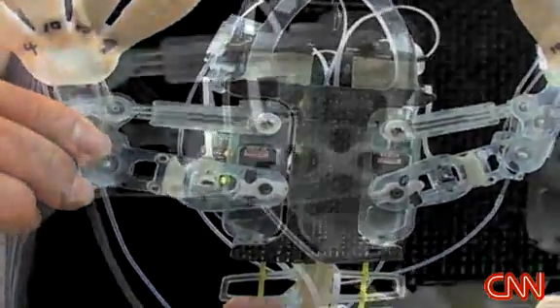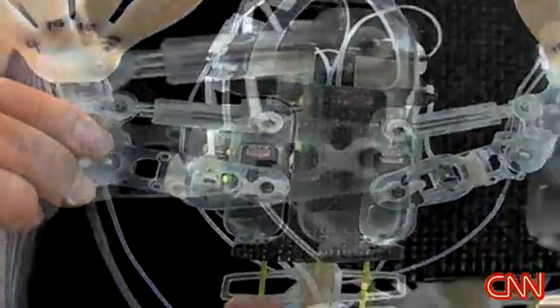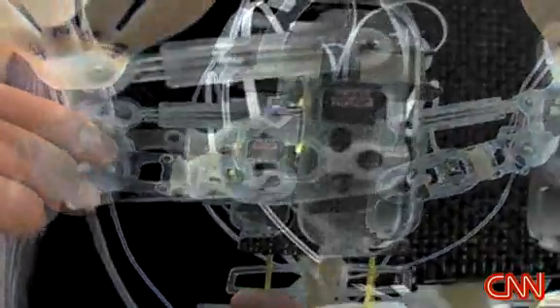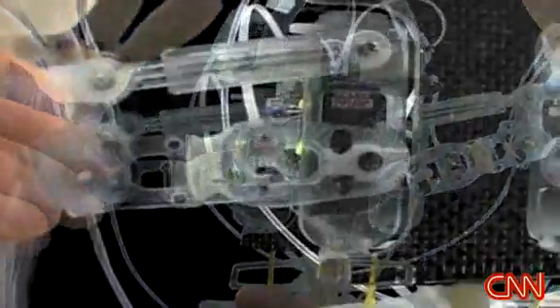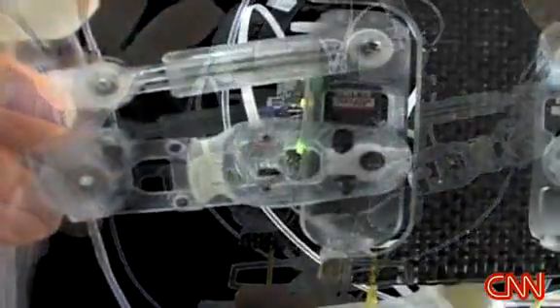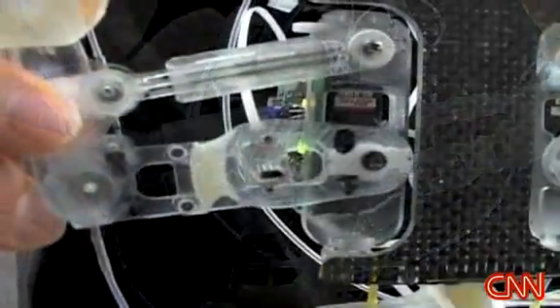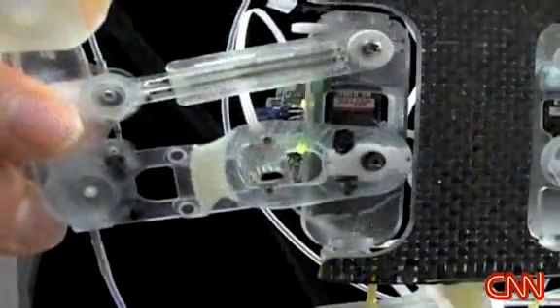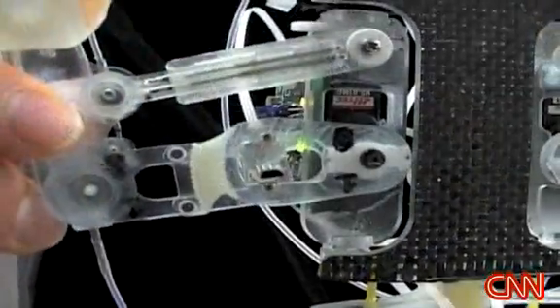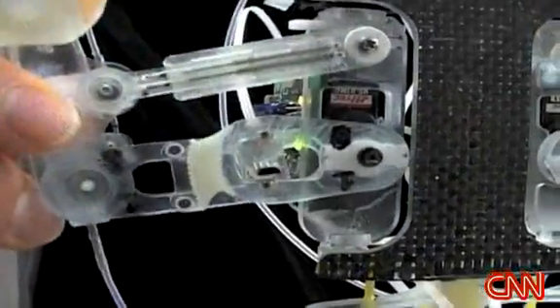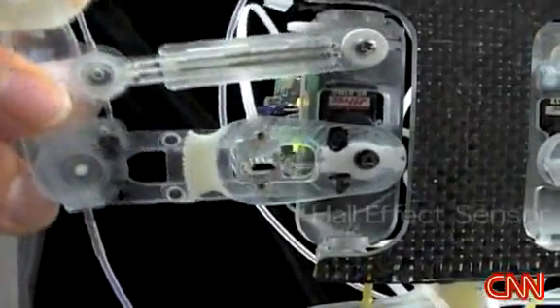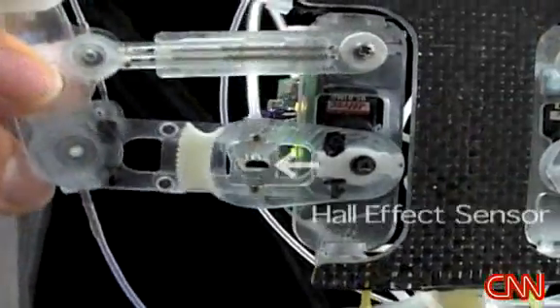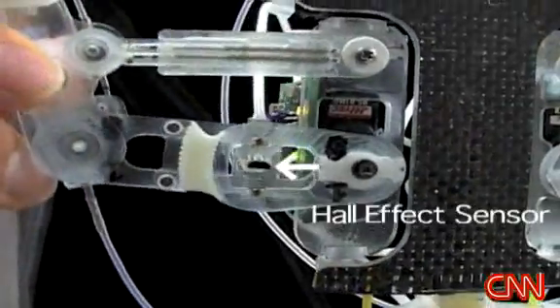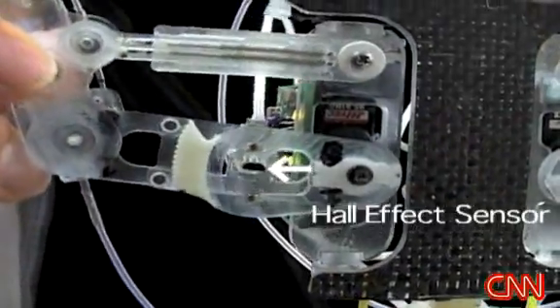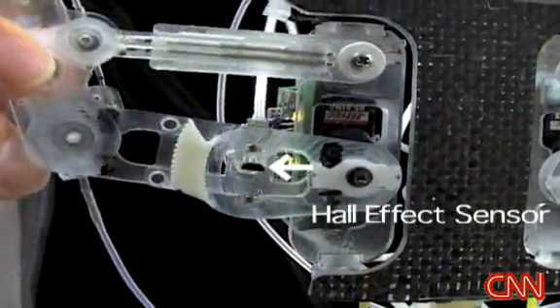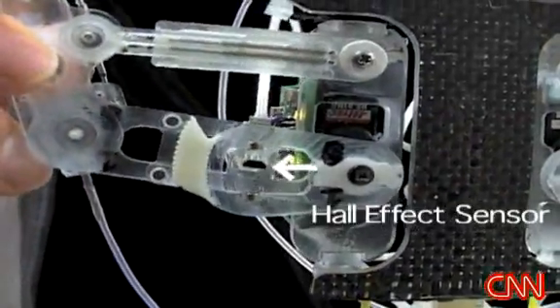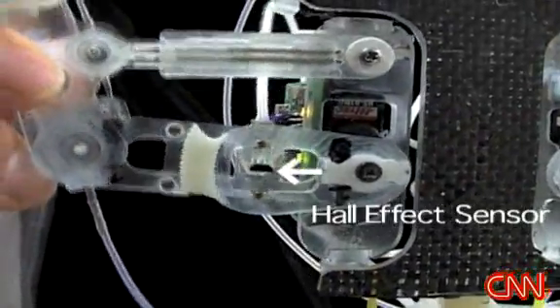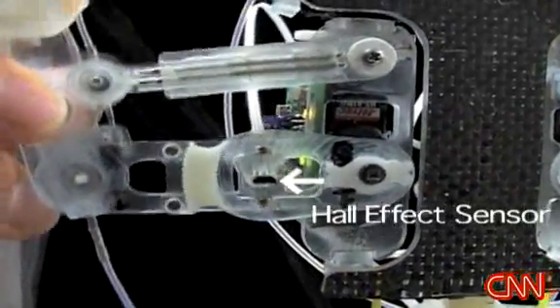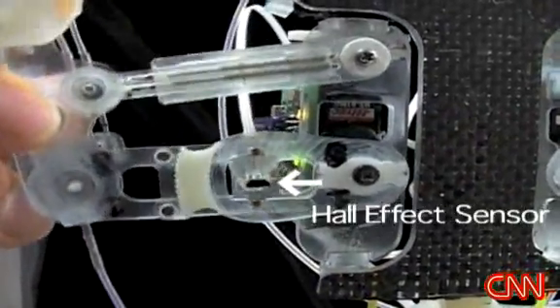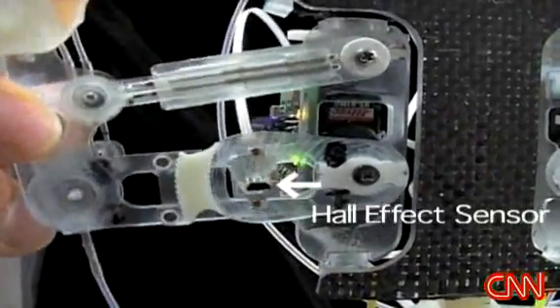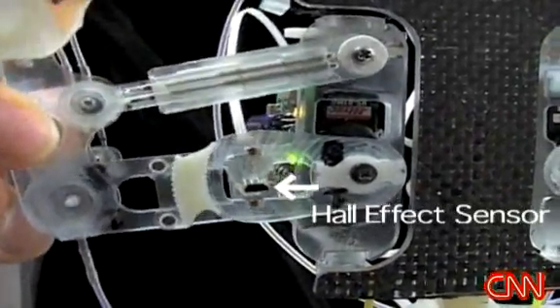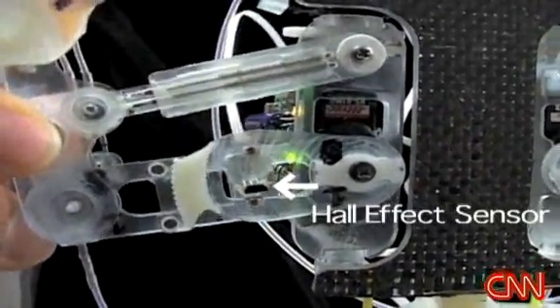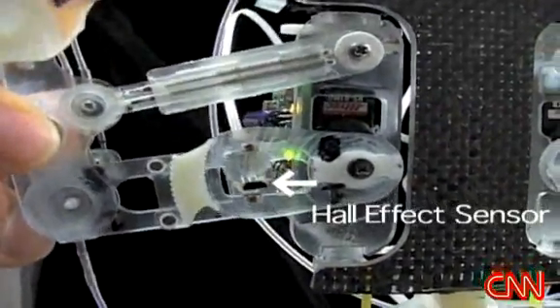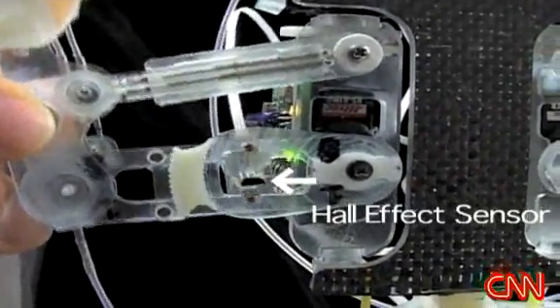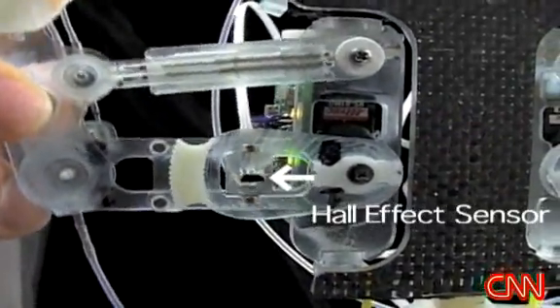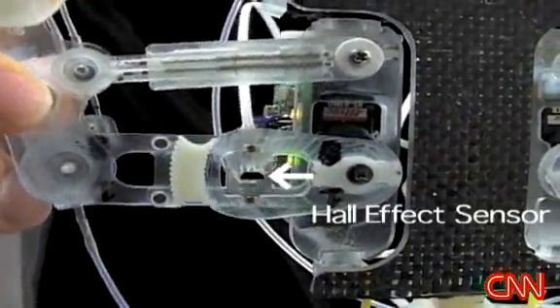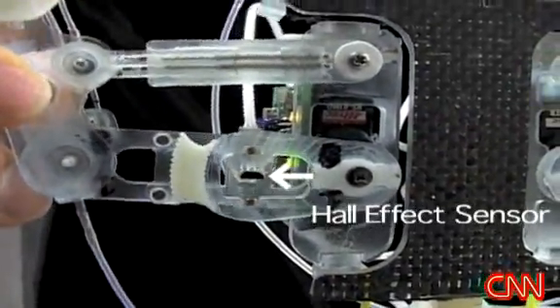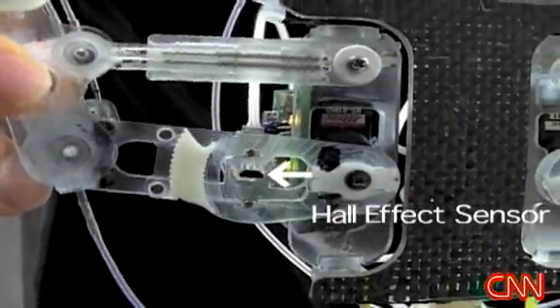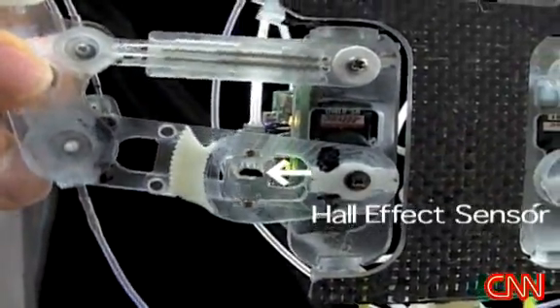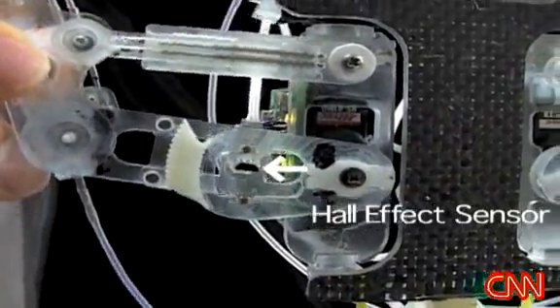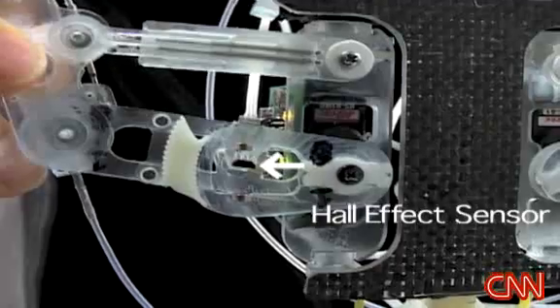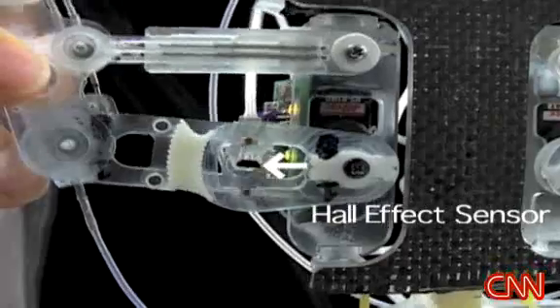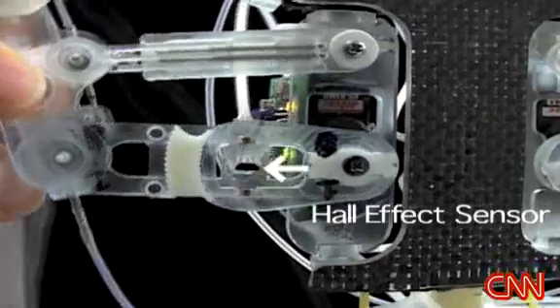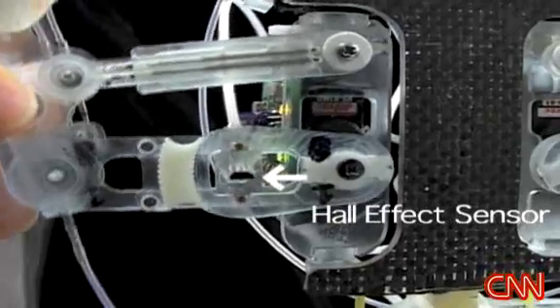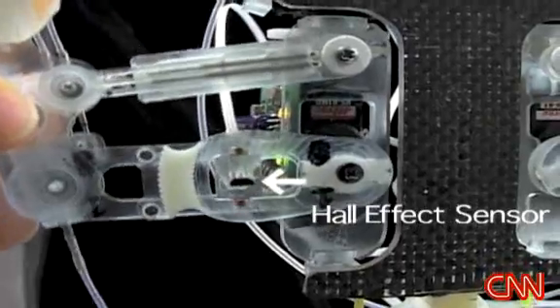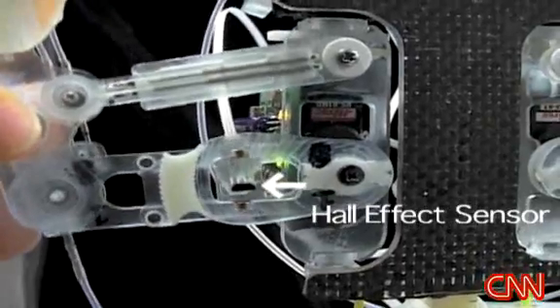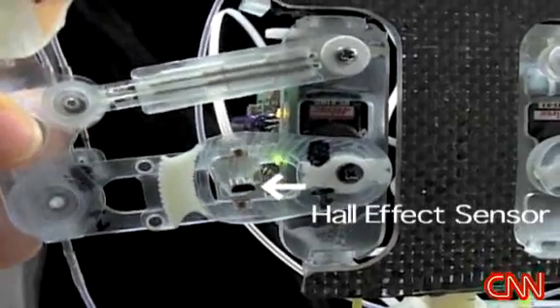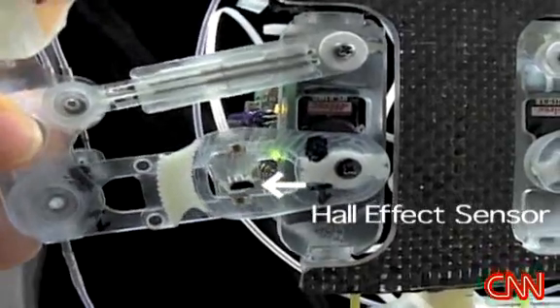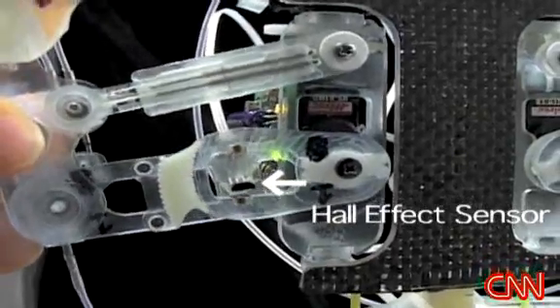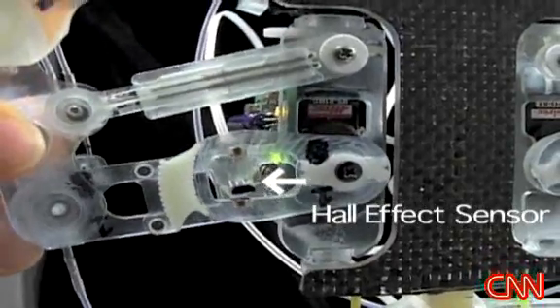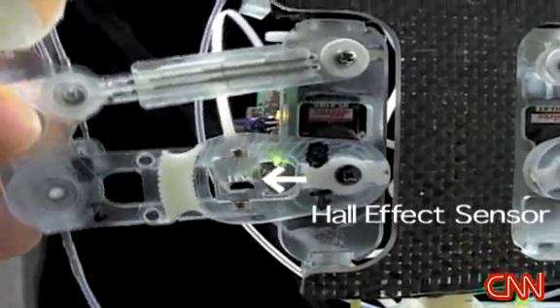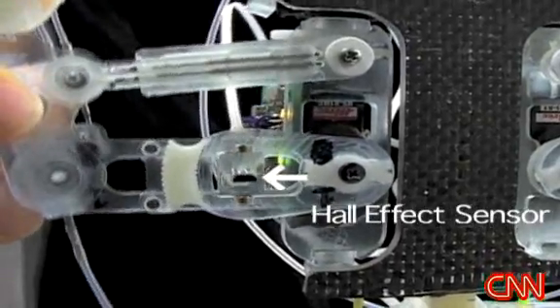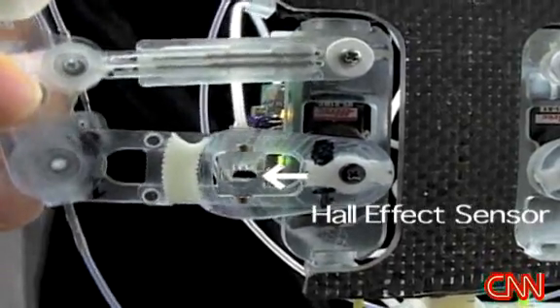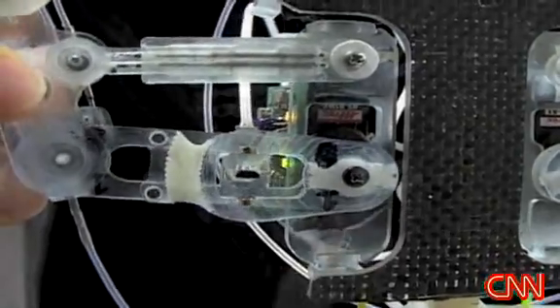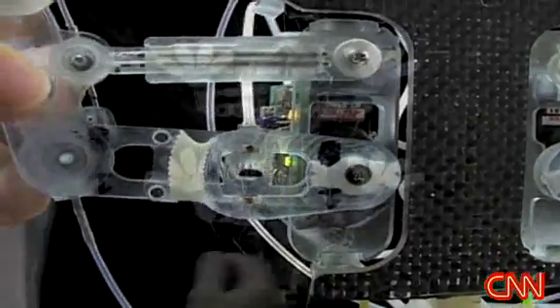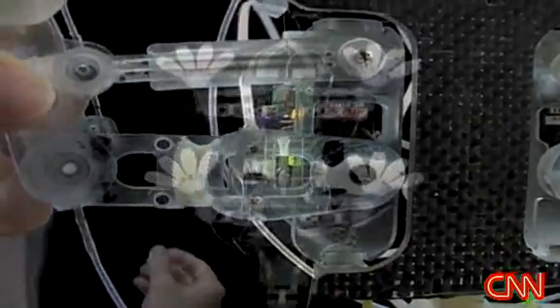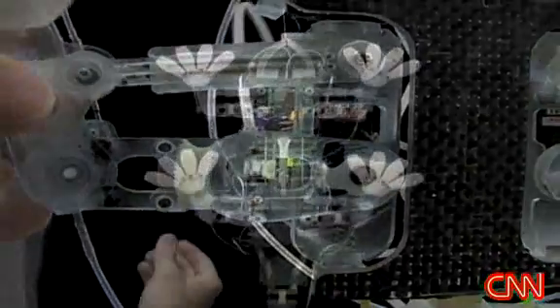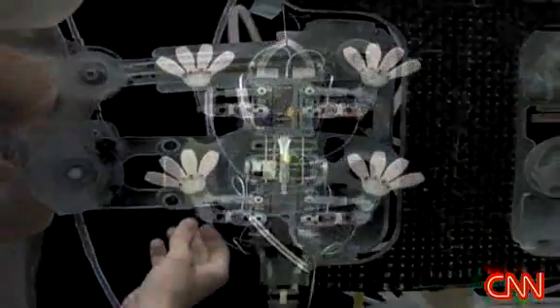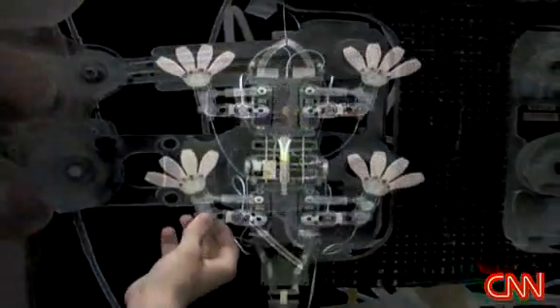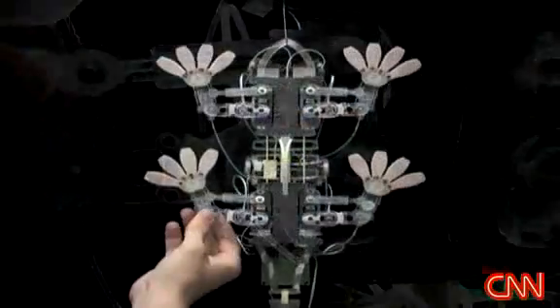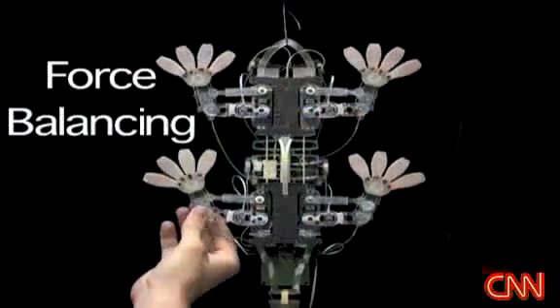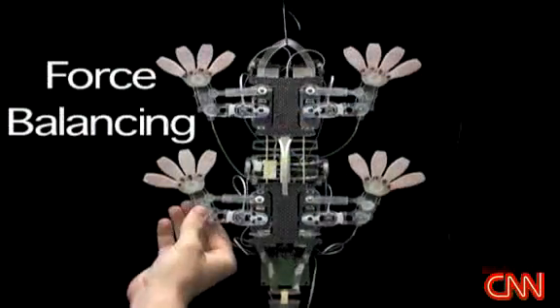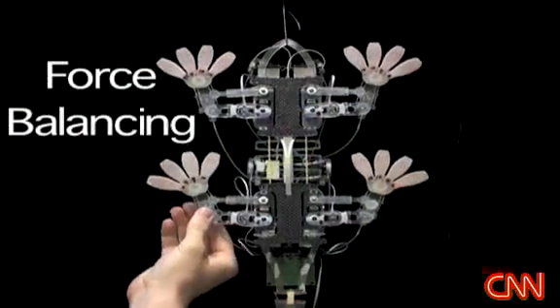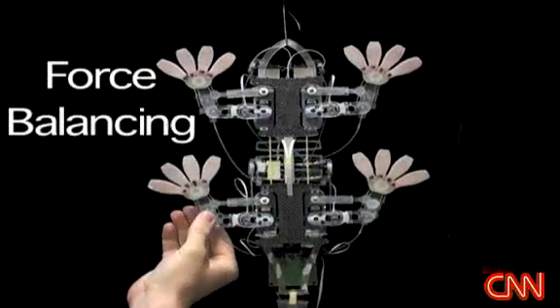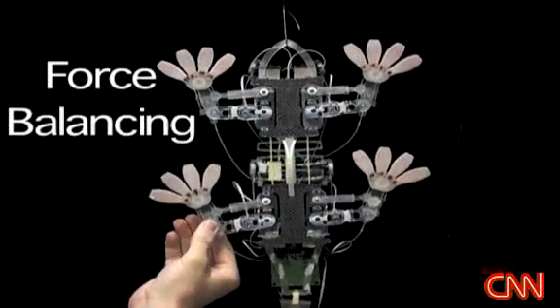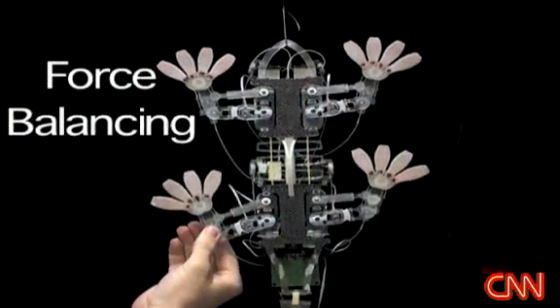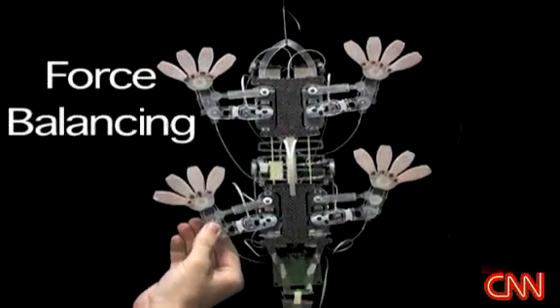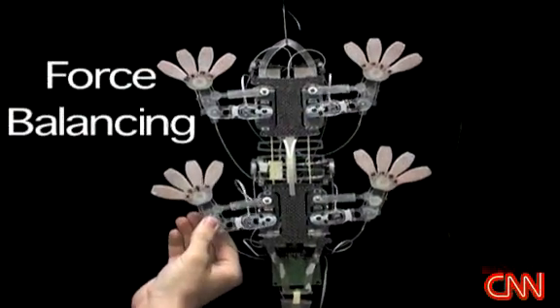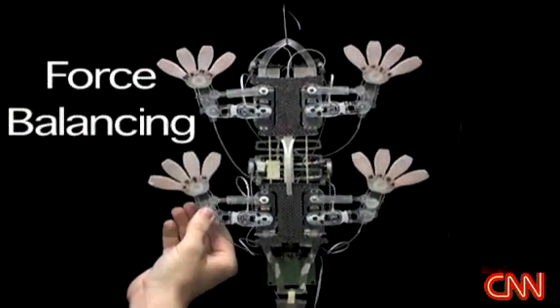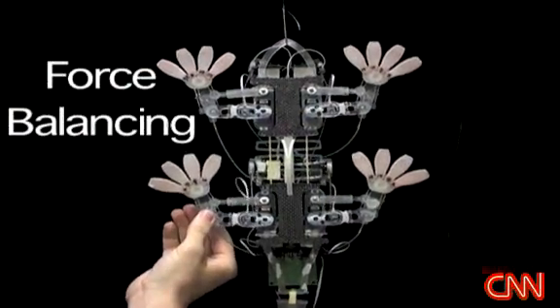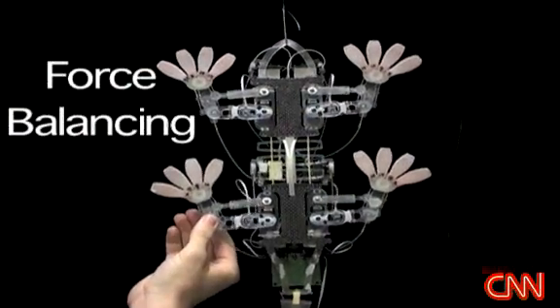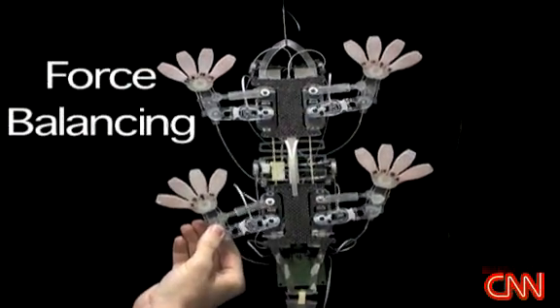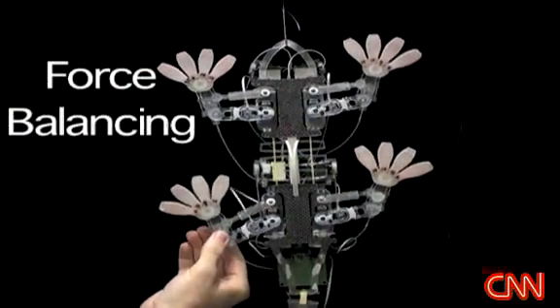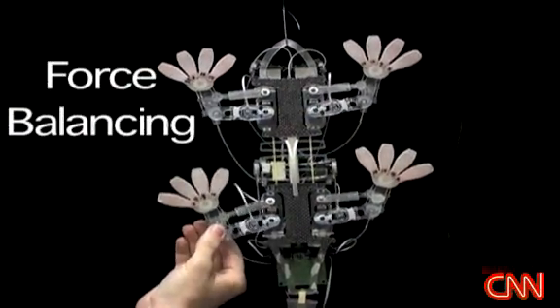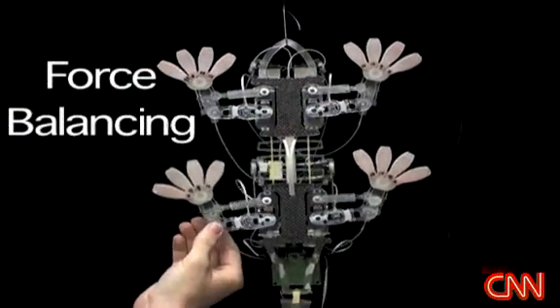Magnetic sensors measure deflections and are used to maintain desired internal forces in a Cartesian stiffness control scheme.